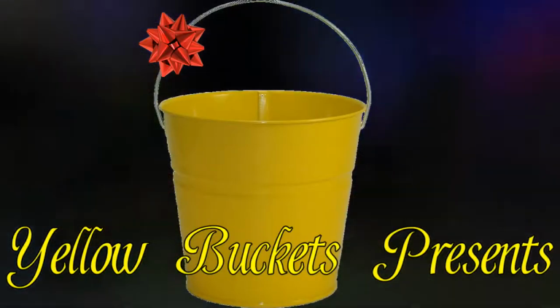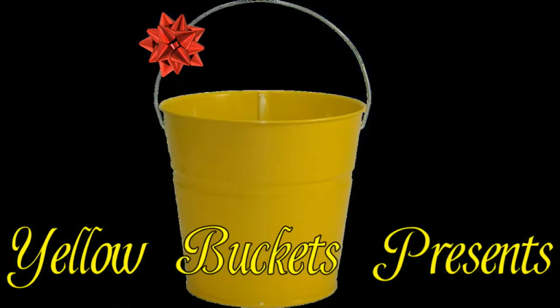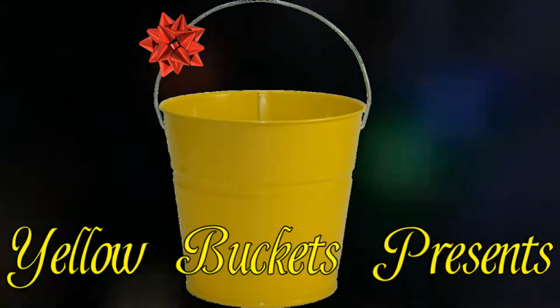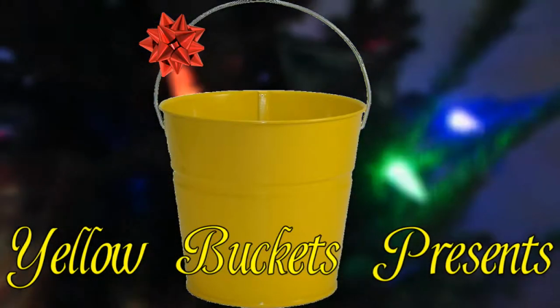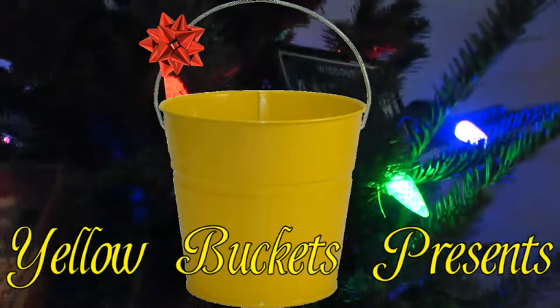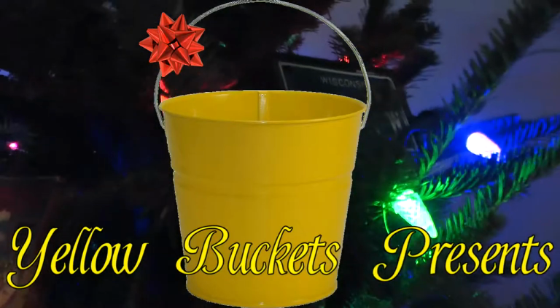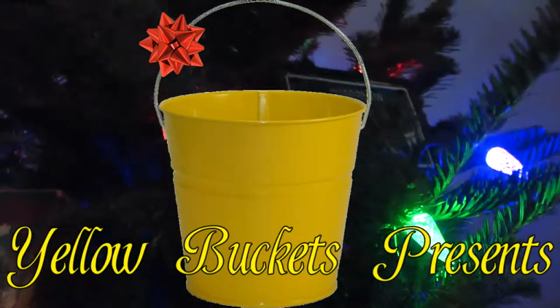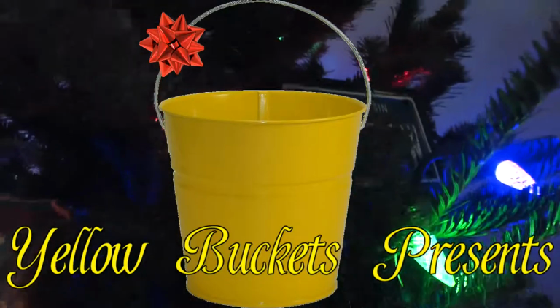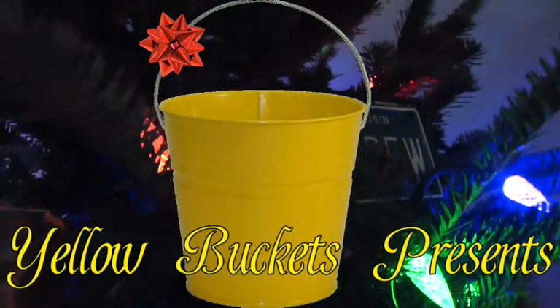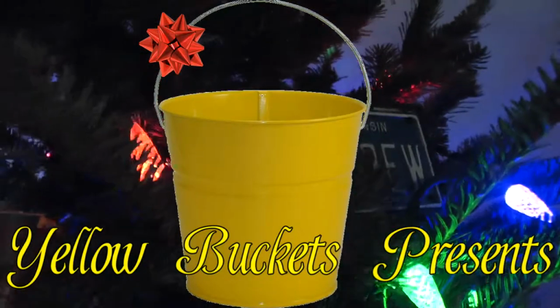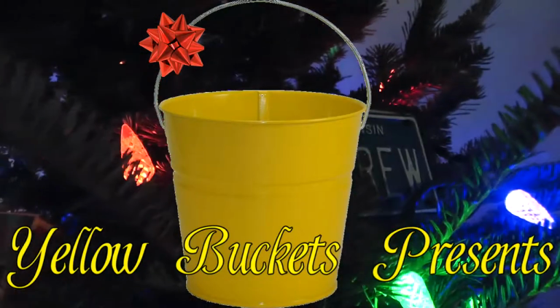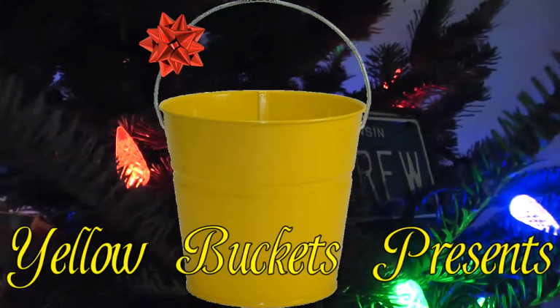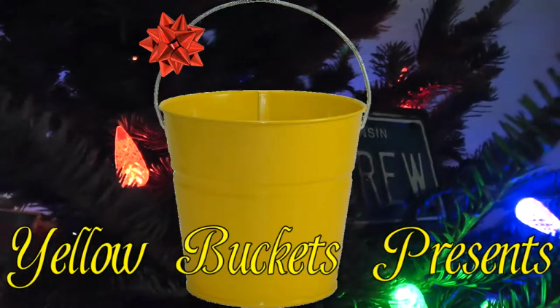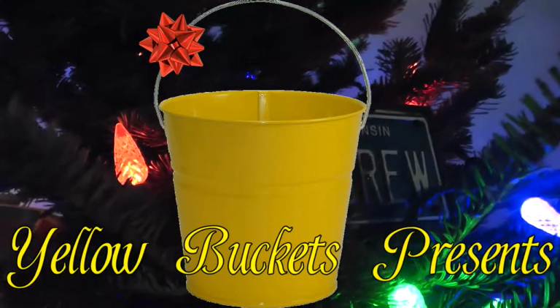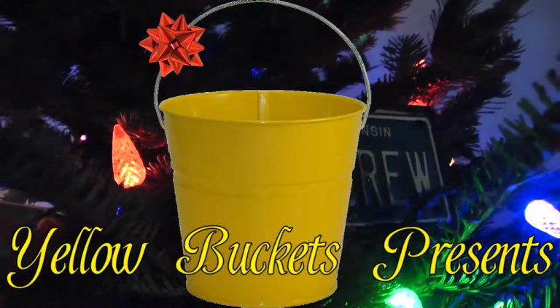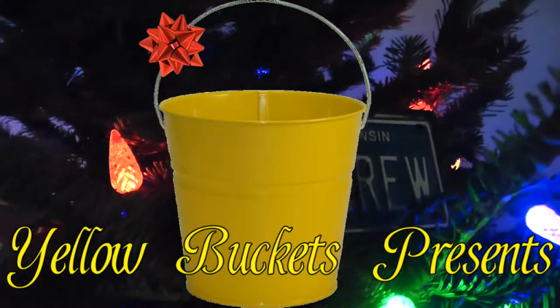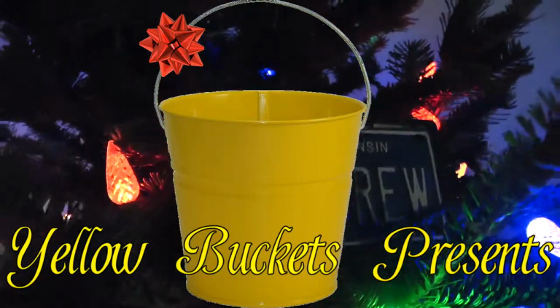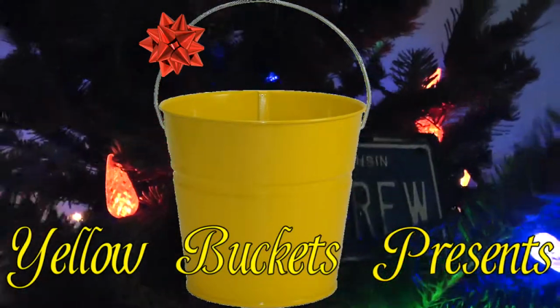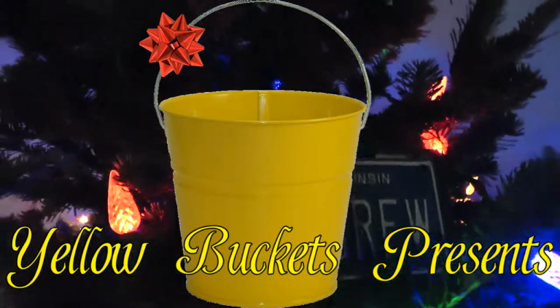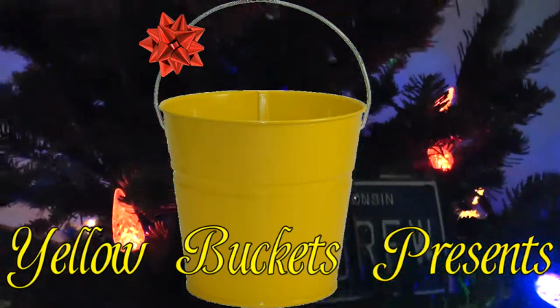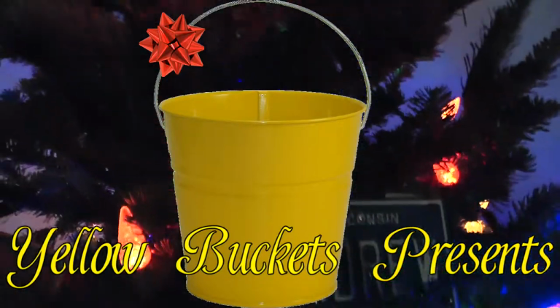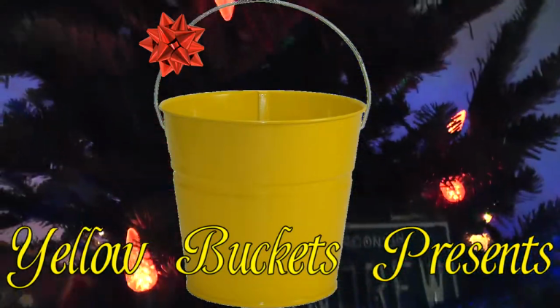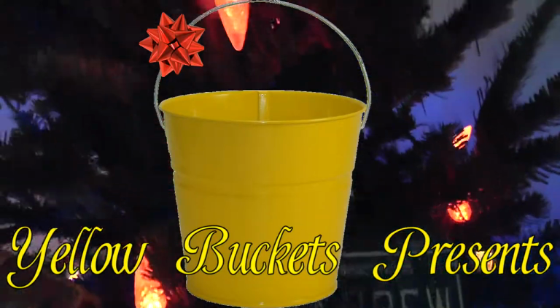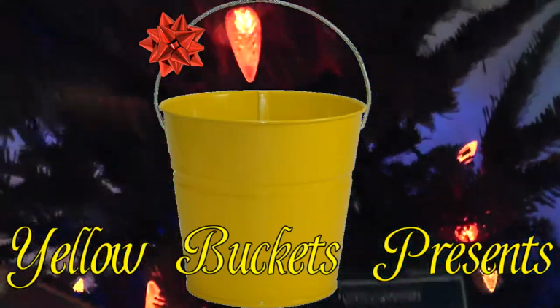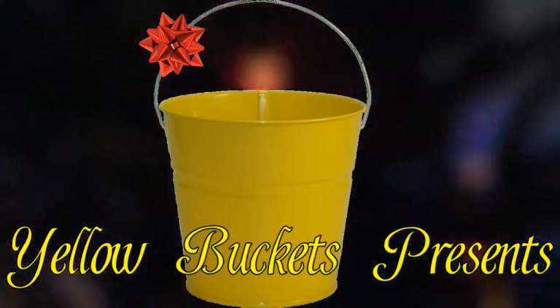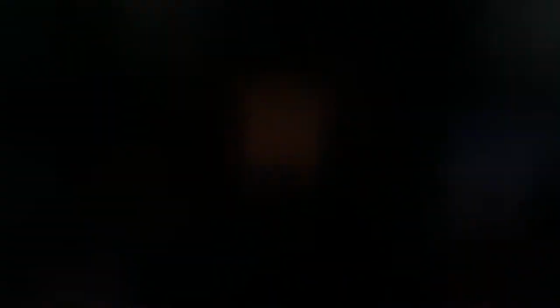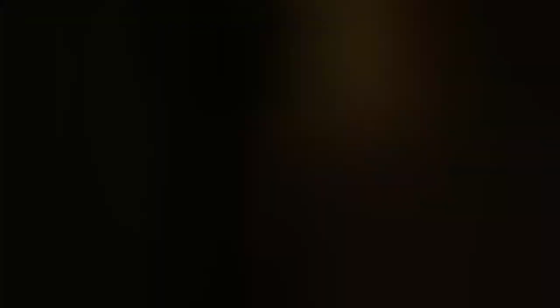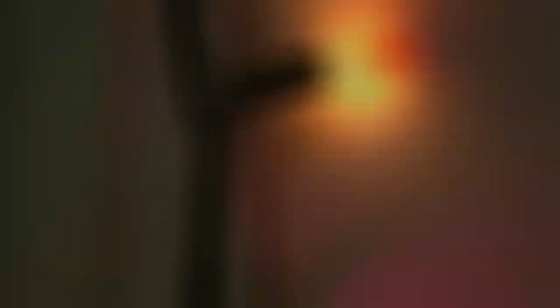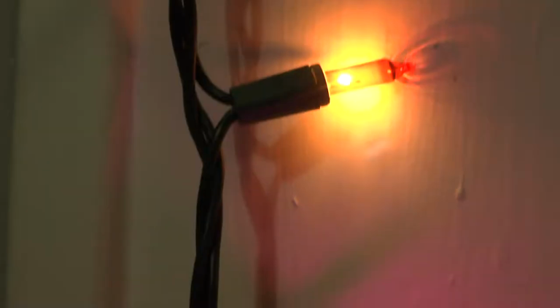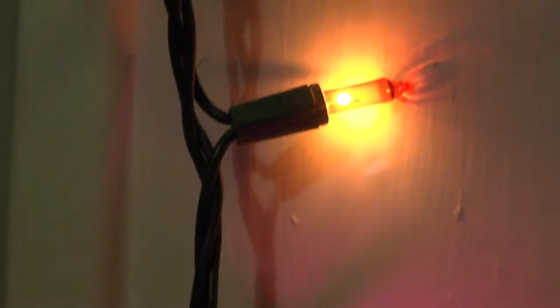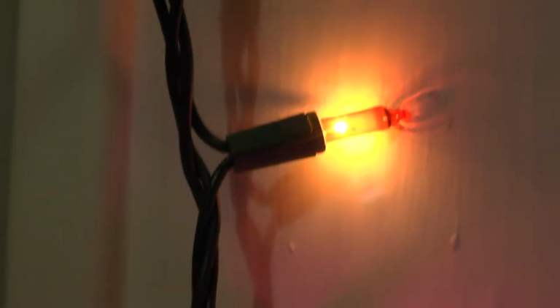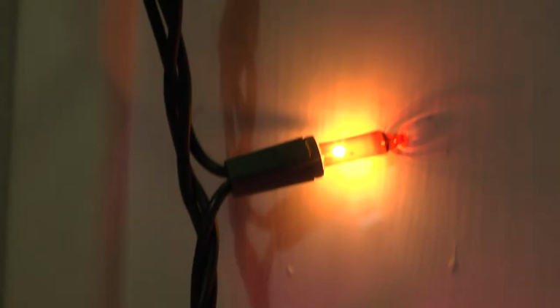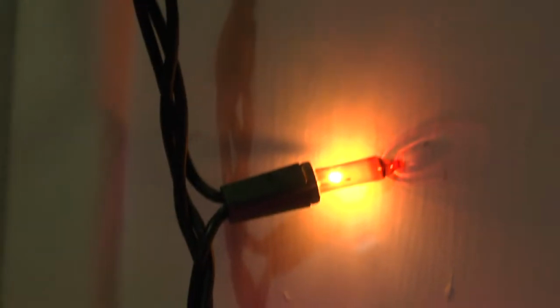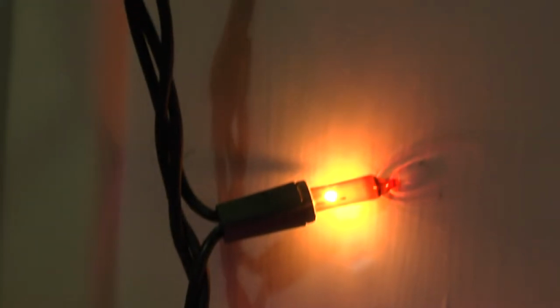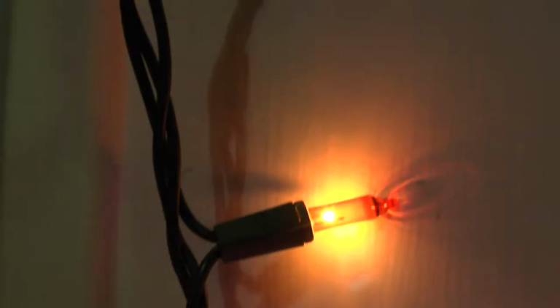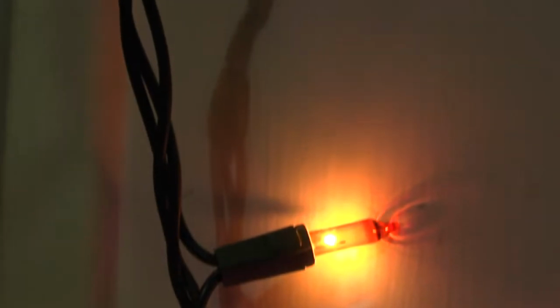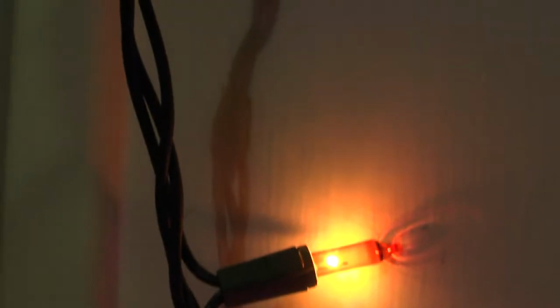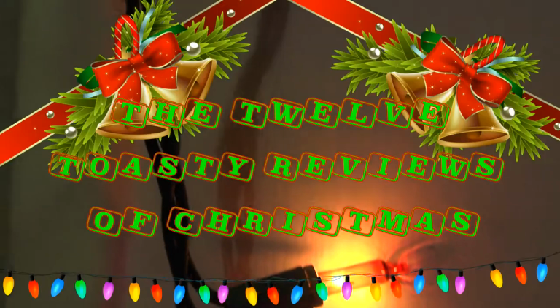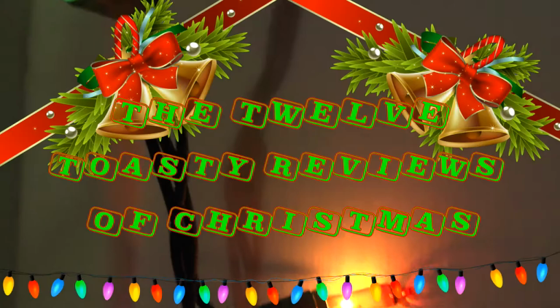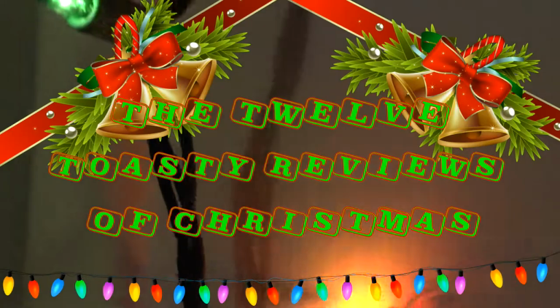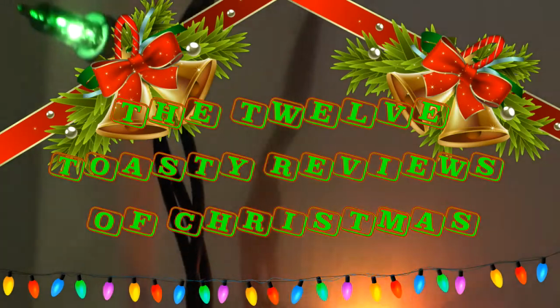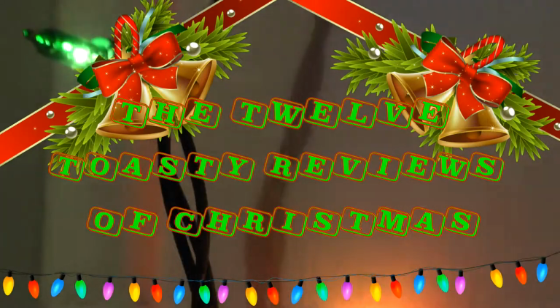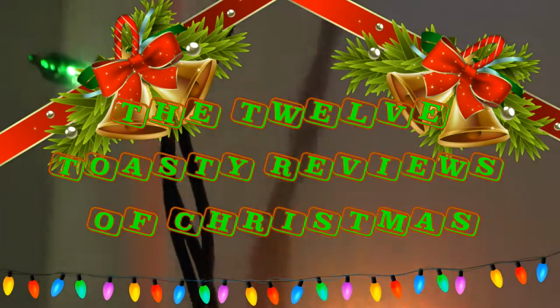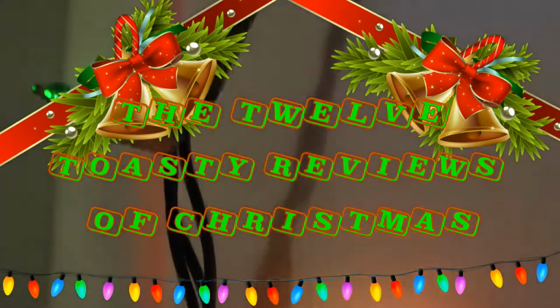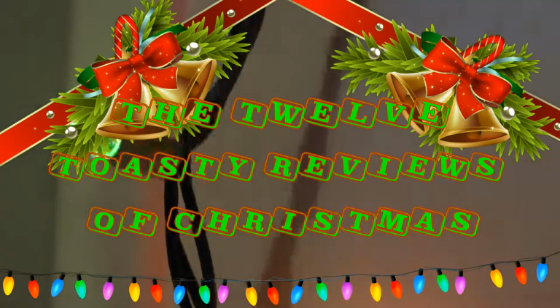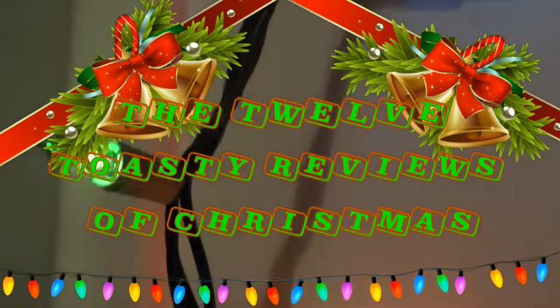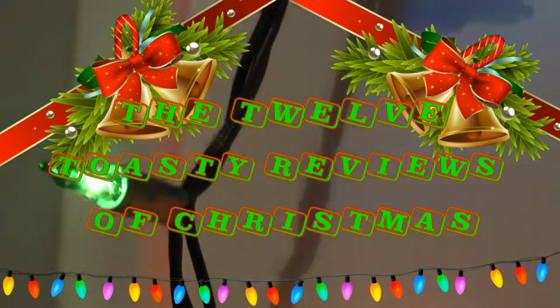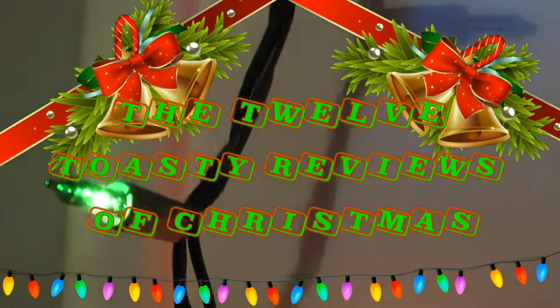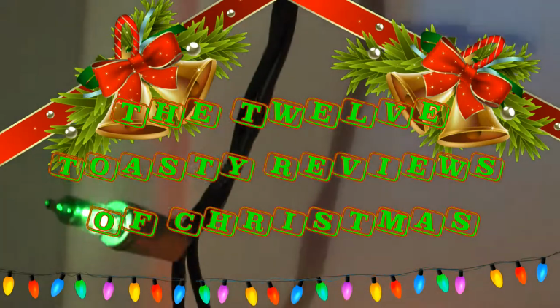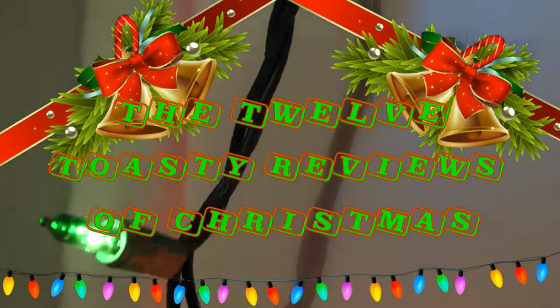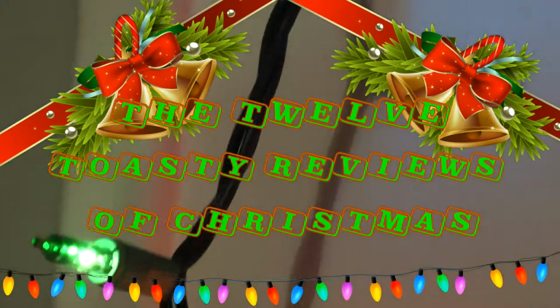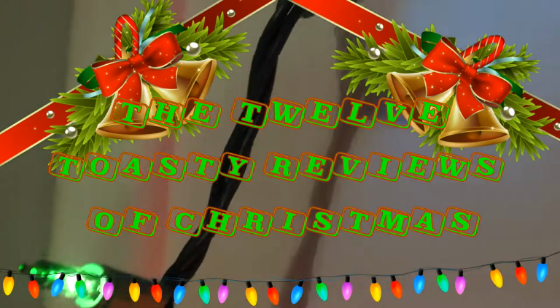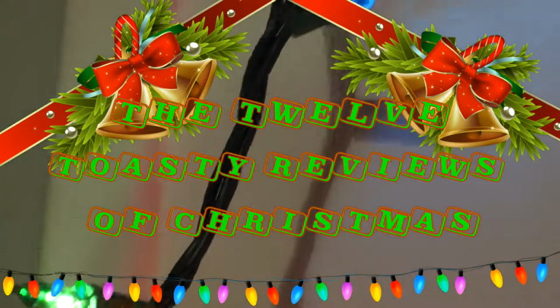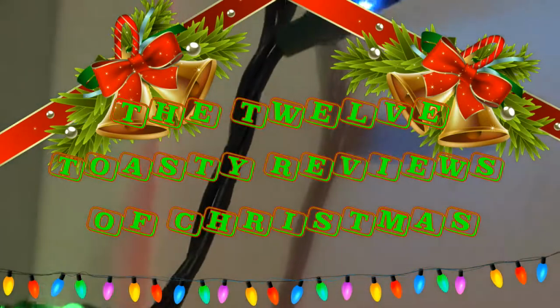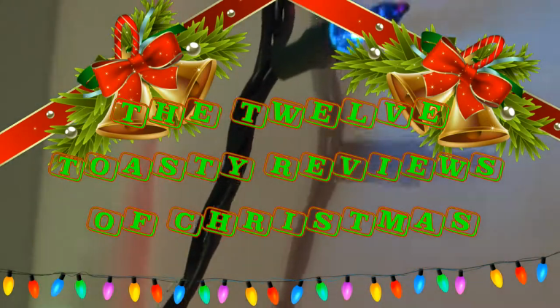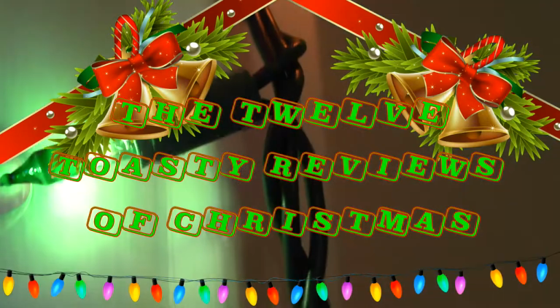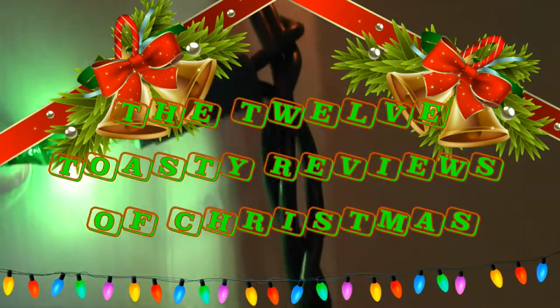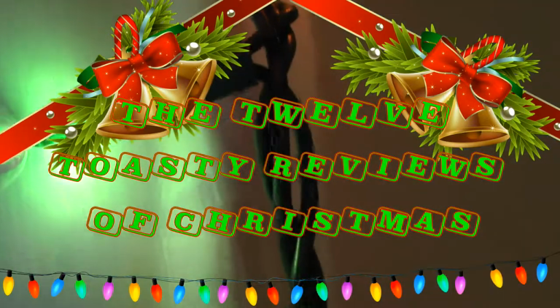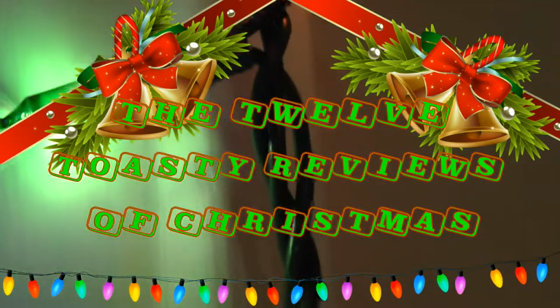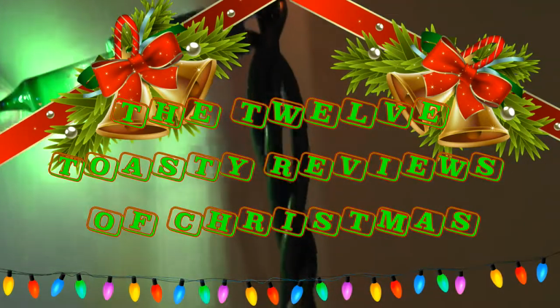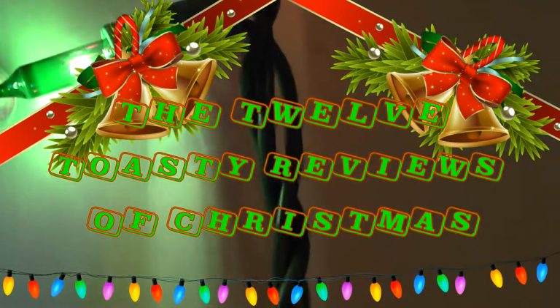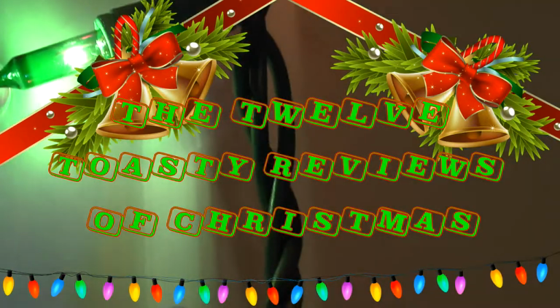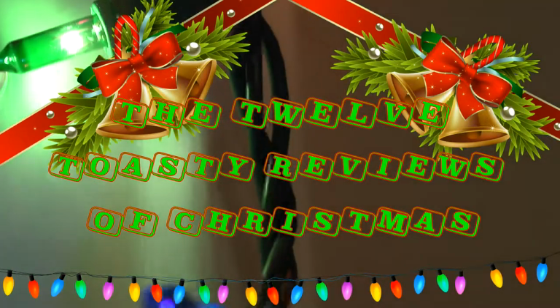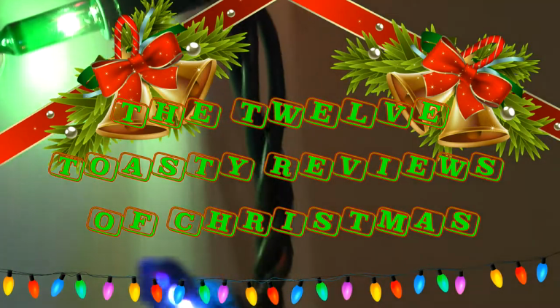Yellow Buckets presents the 12 Toasty Reviews of Christmas.